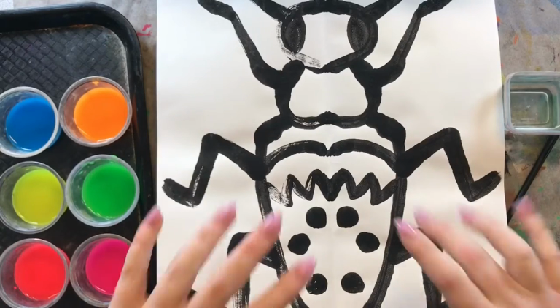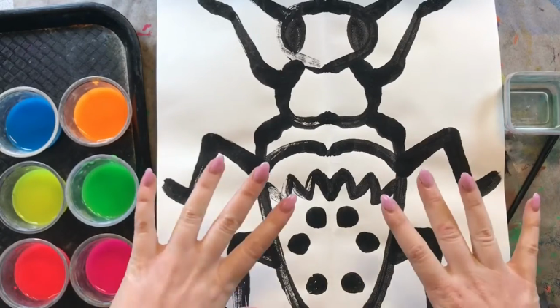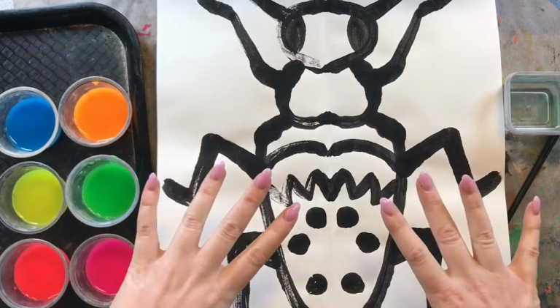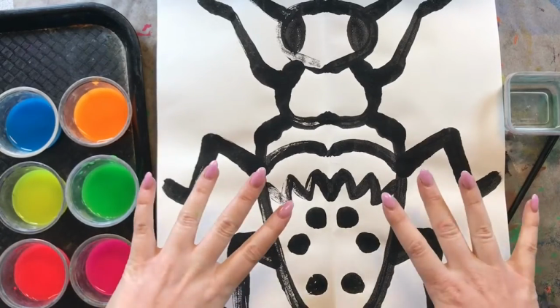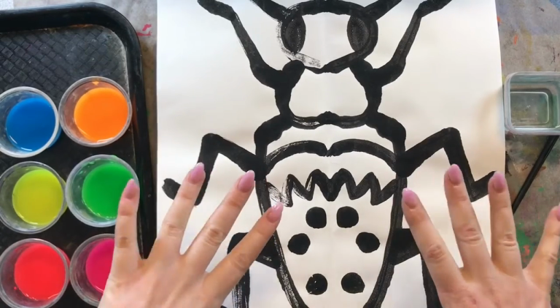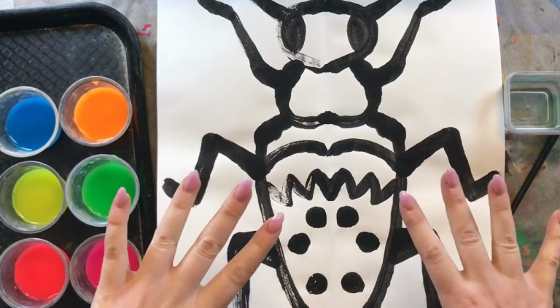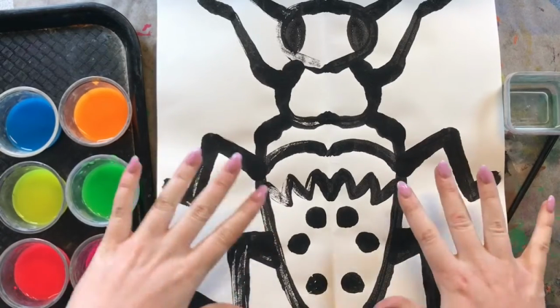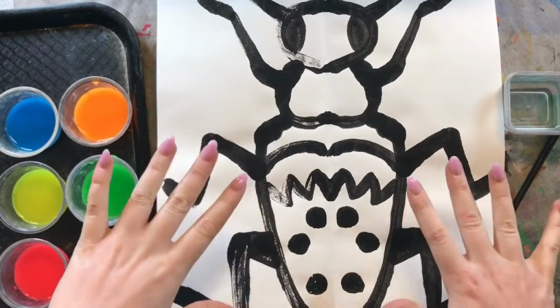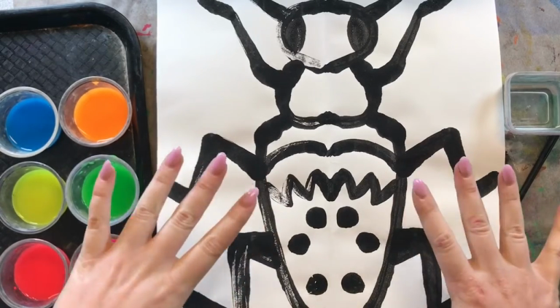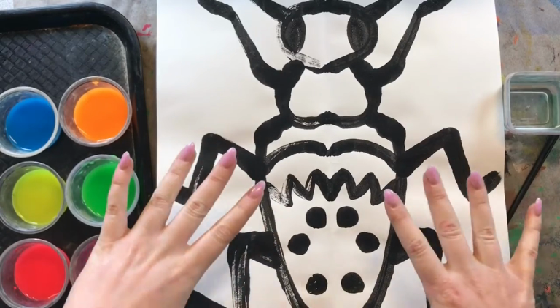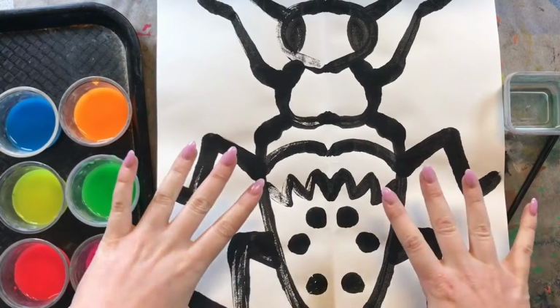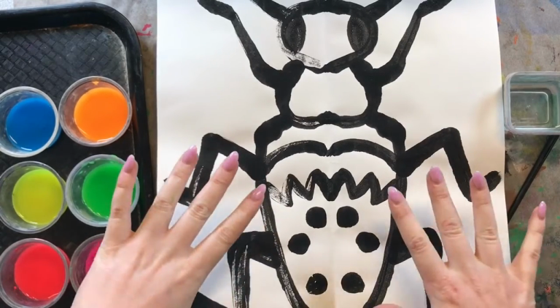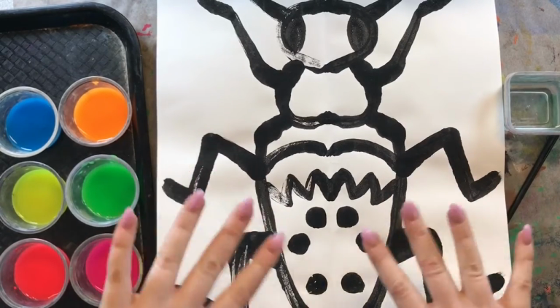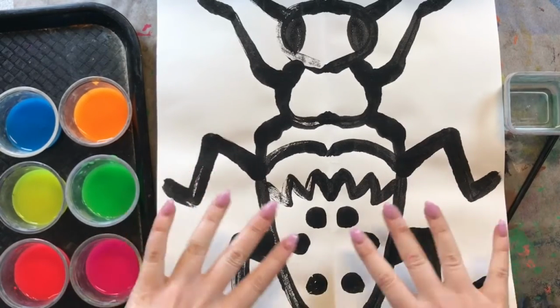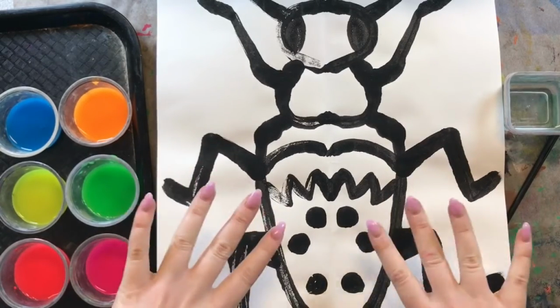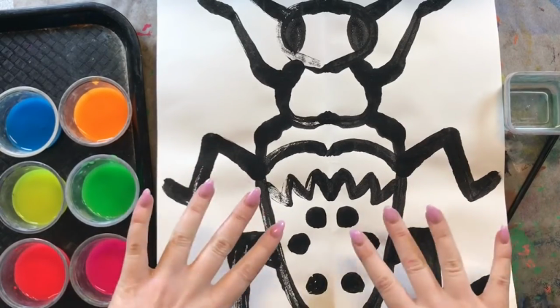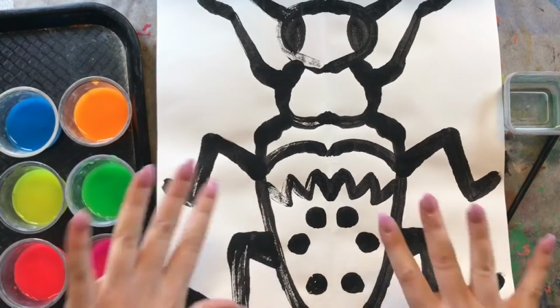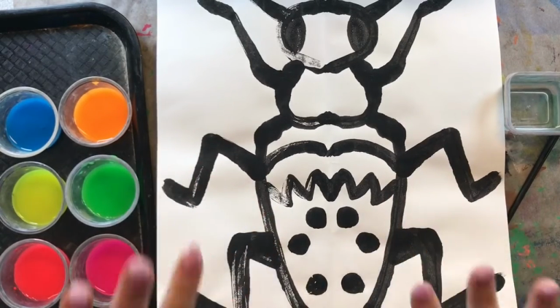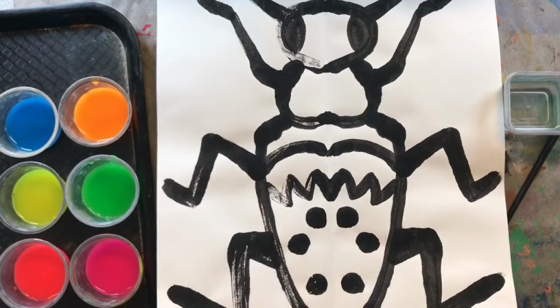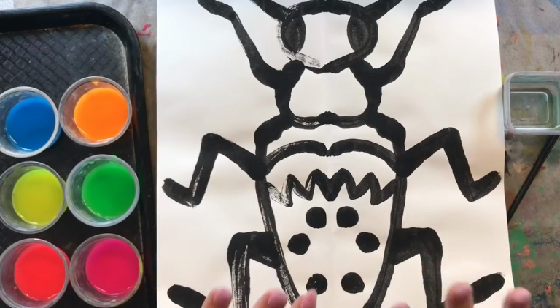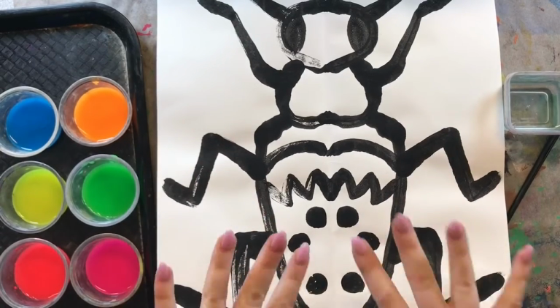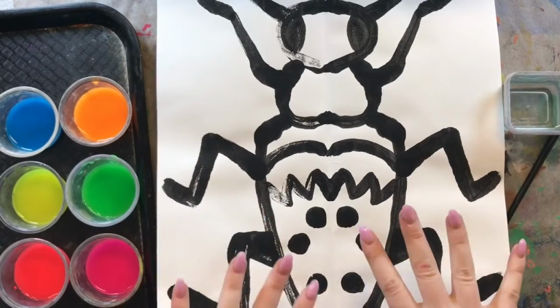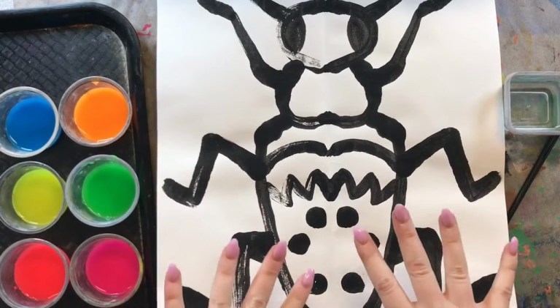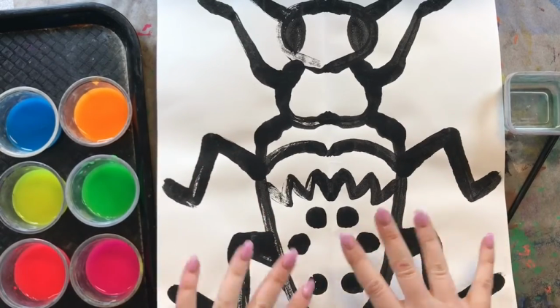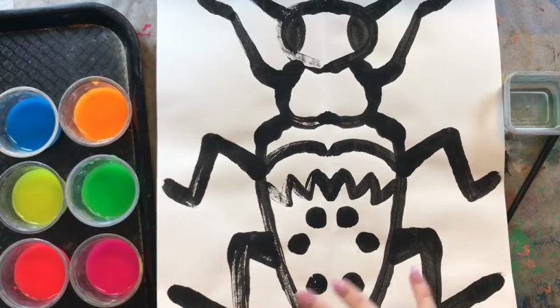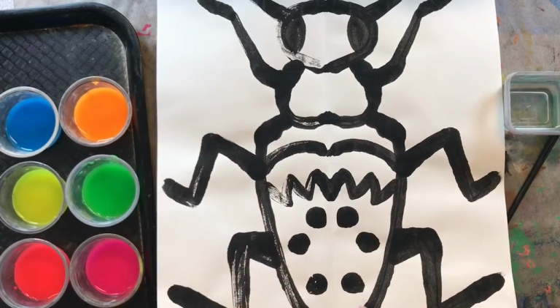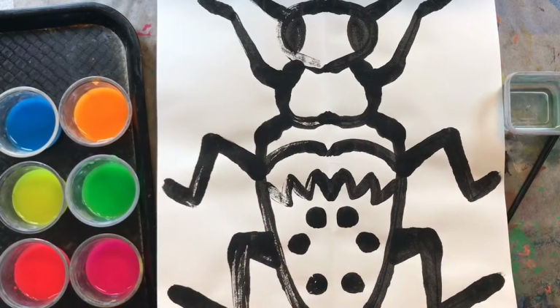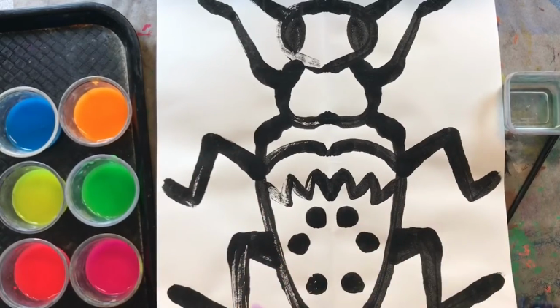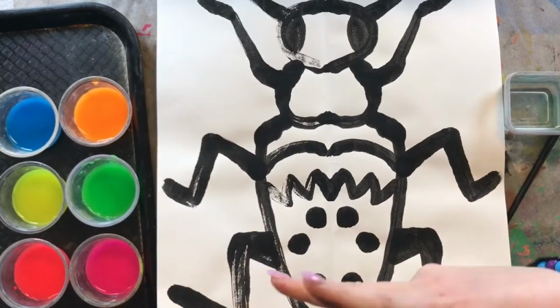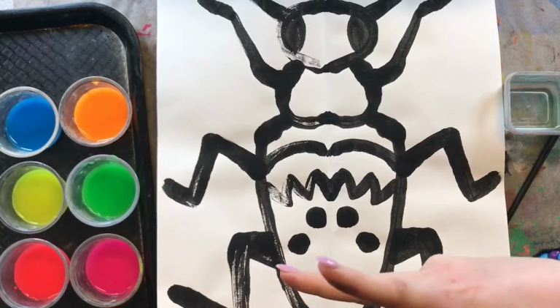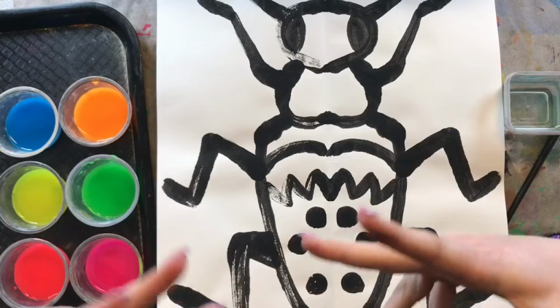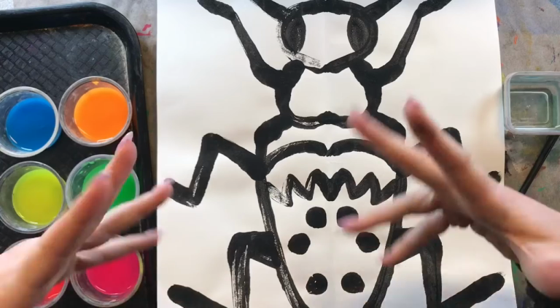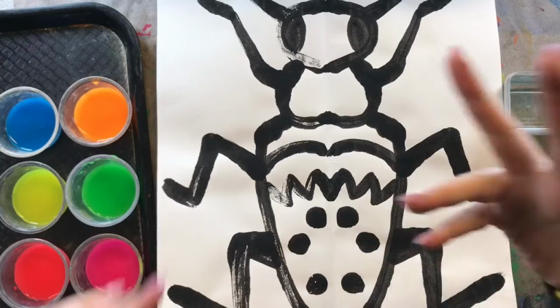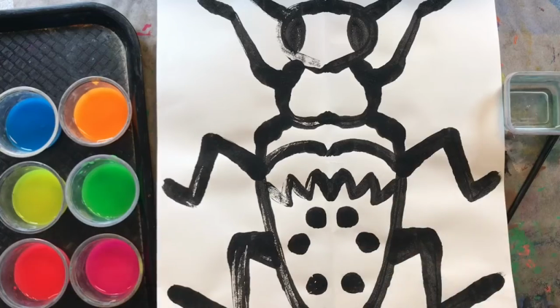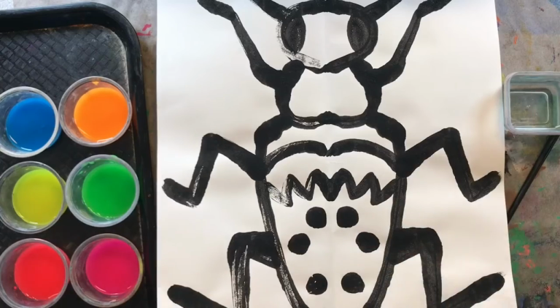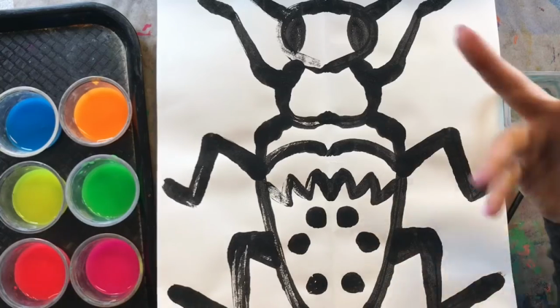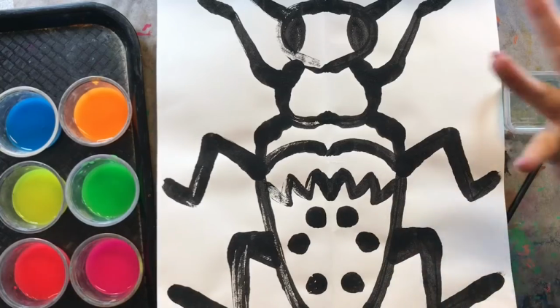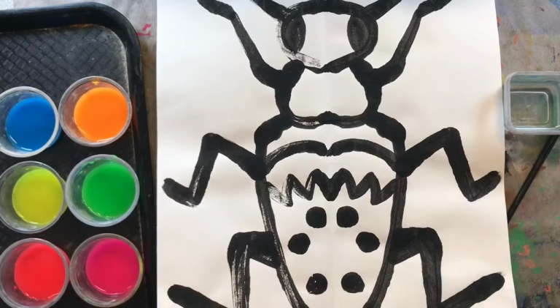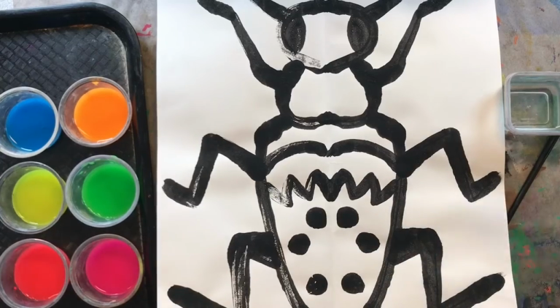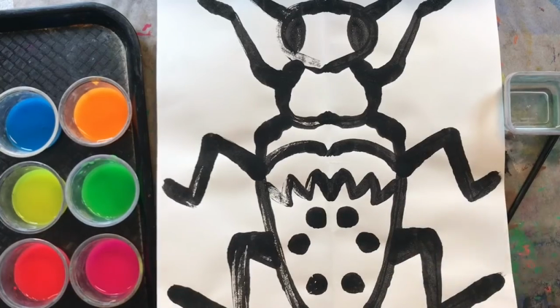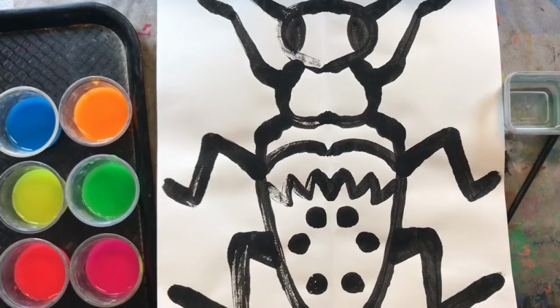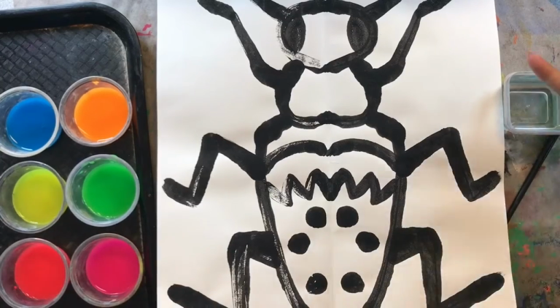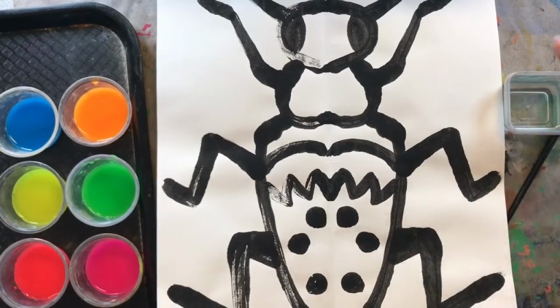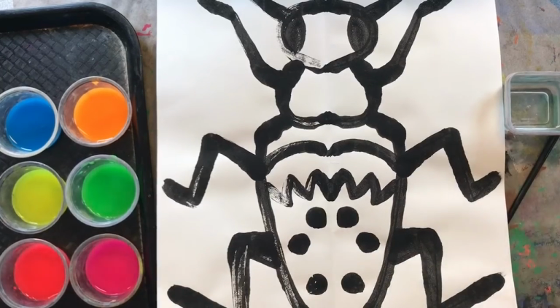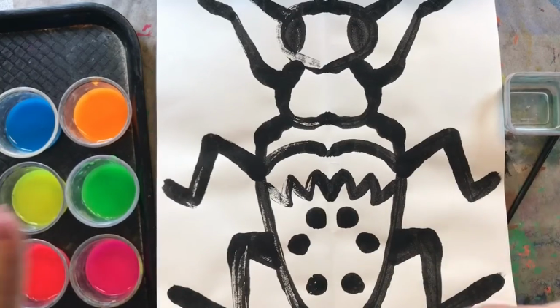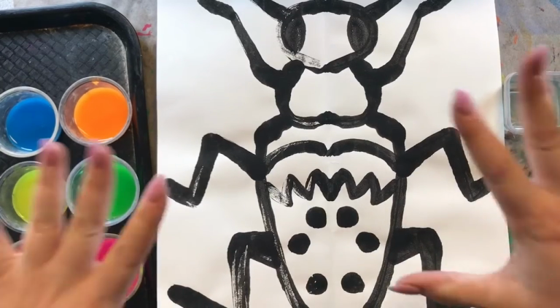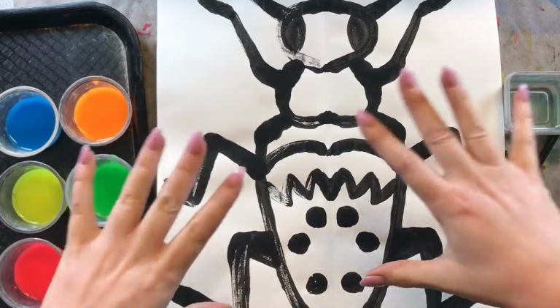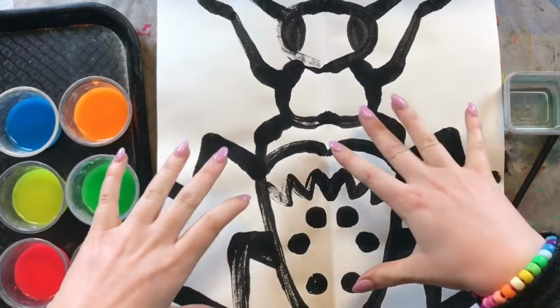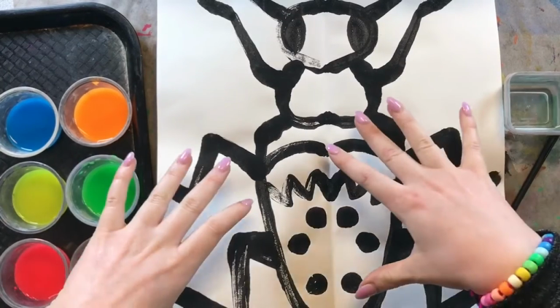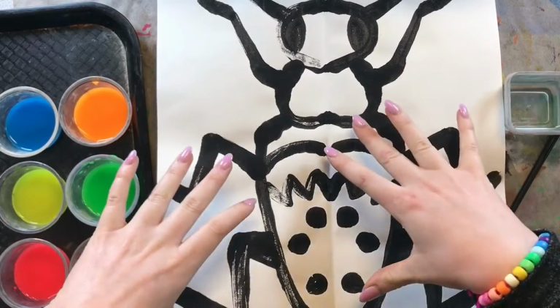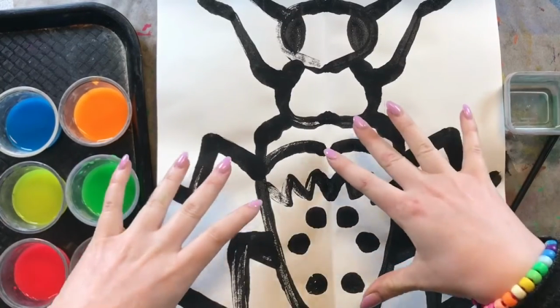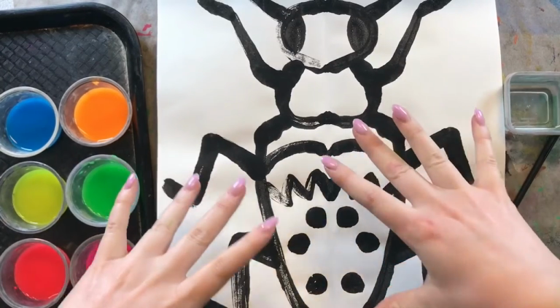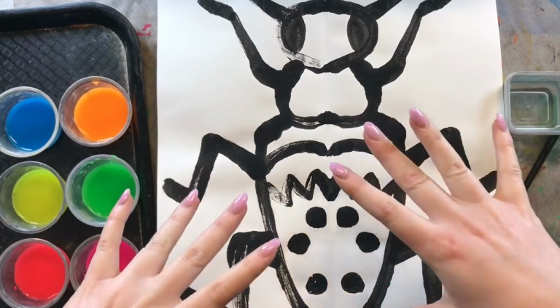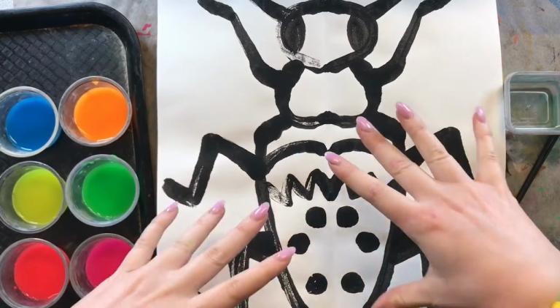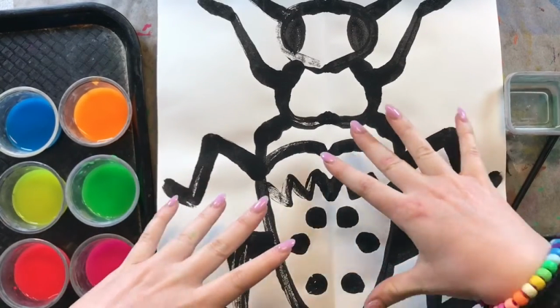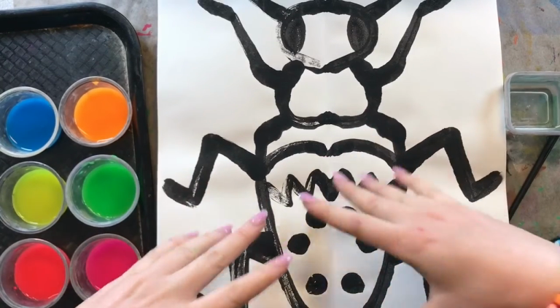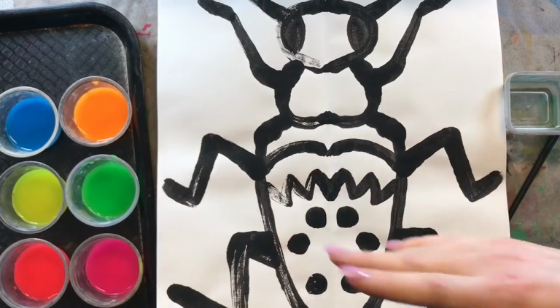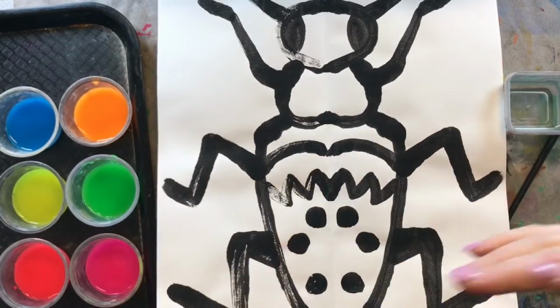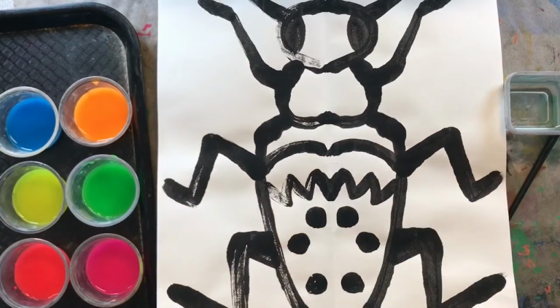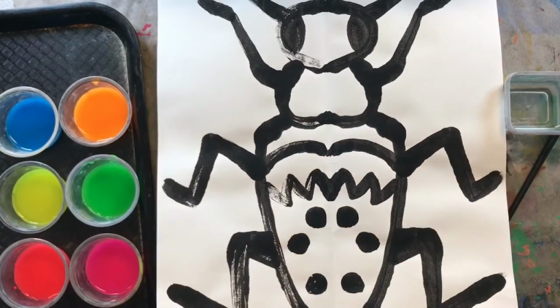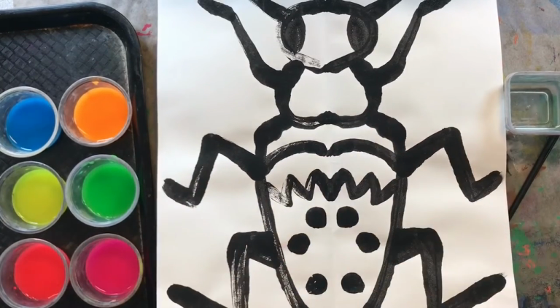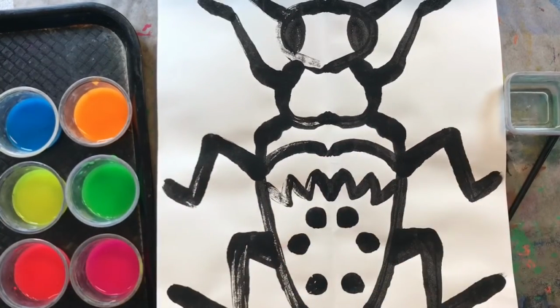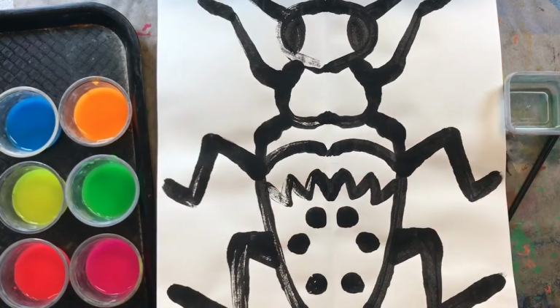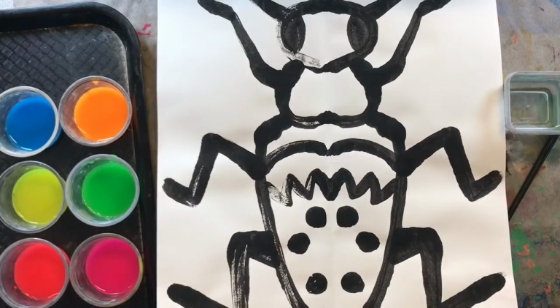Last week we learned a lot of fun facts about beetles, like there are over 300,000 species of beetles in the world.